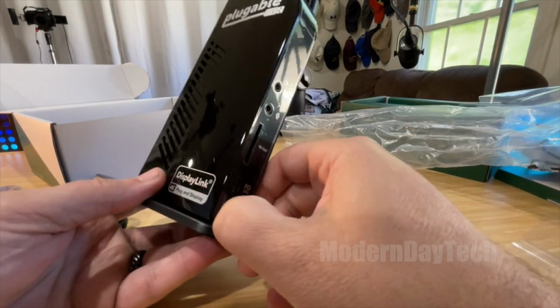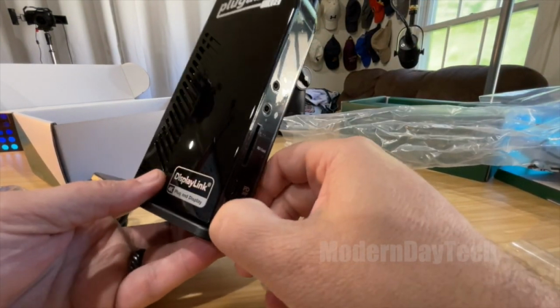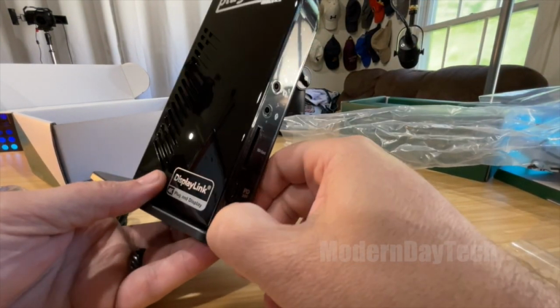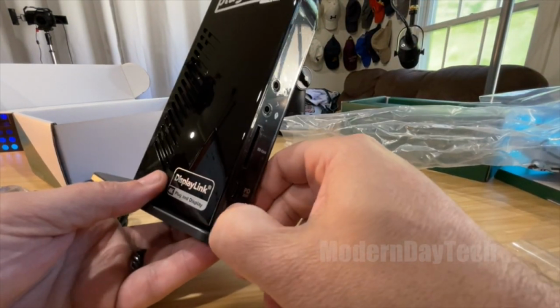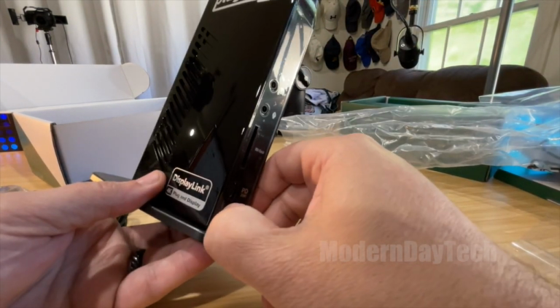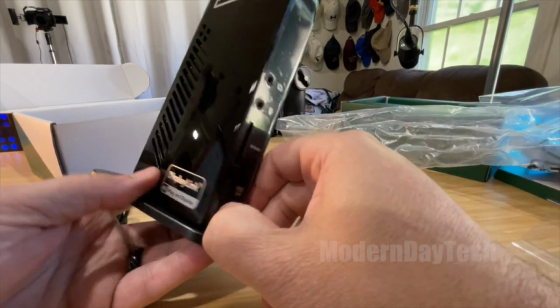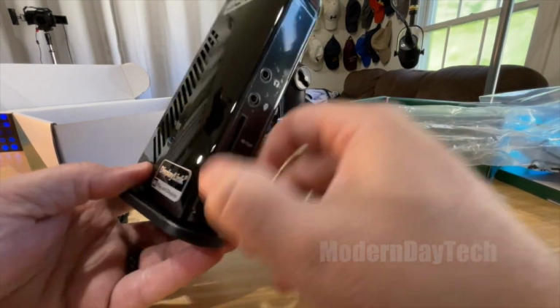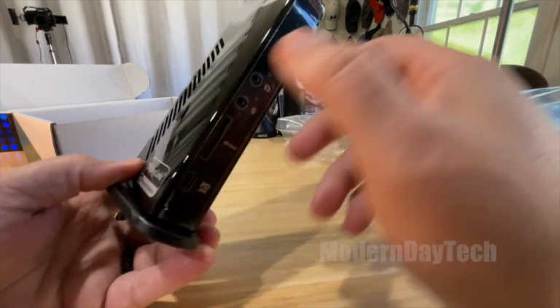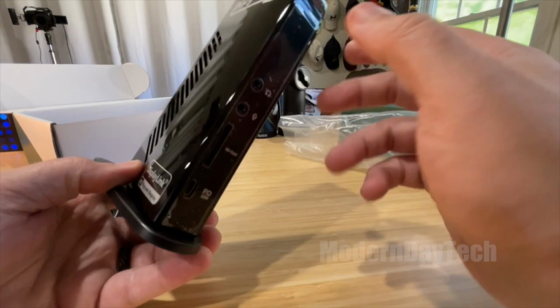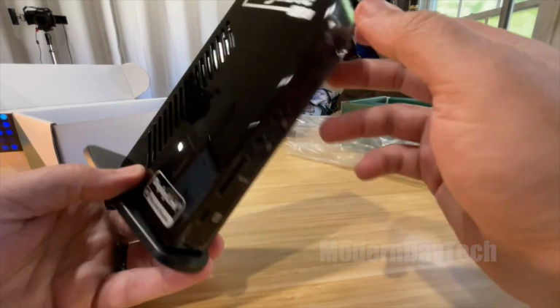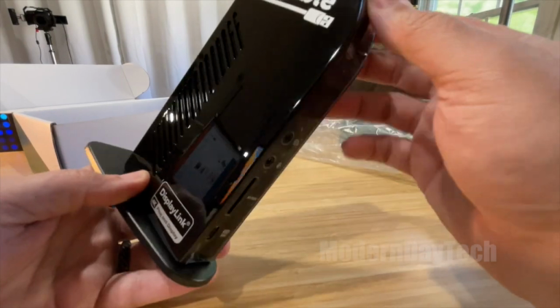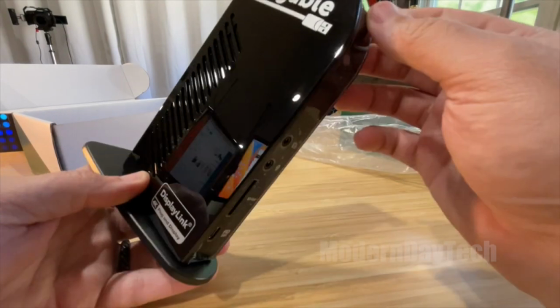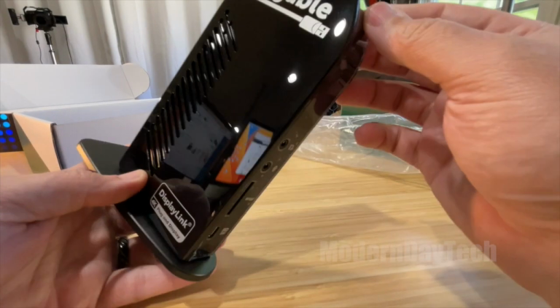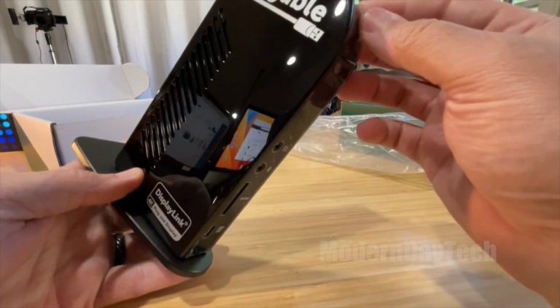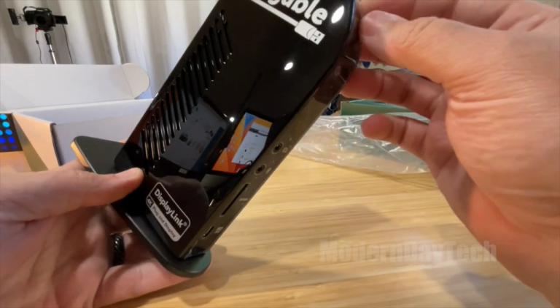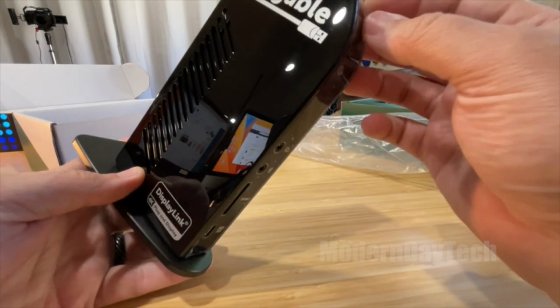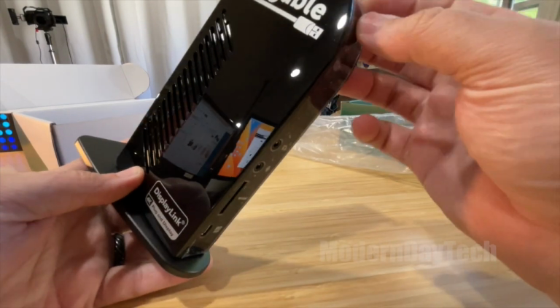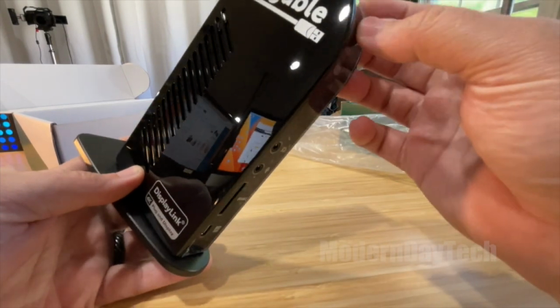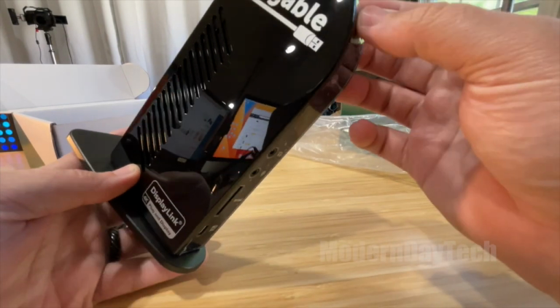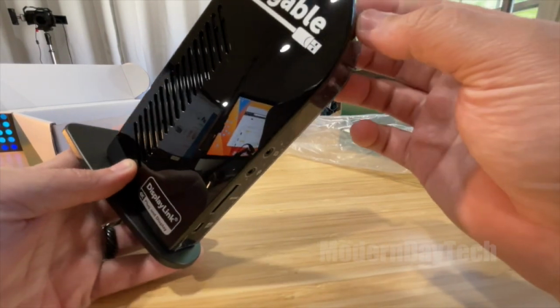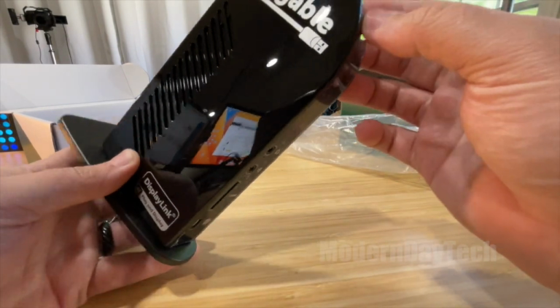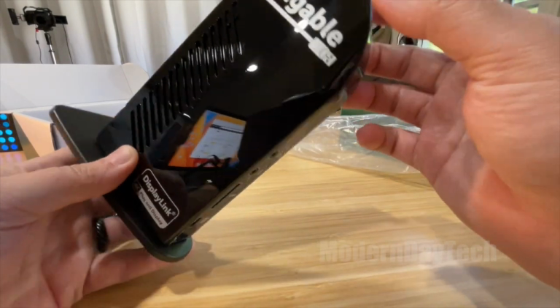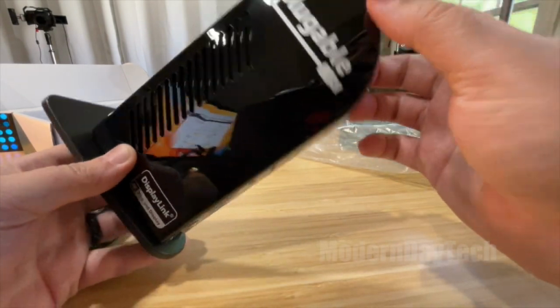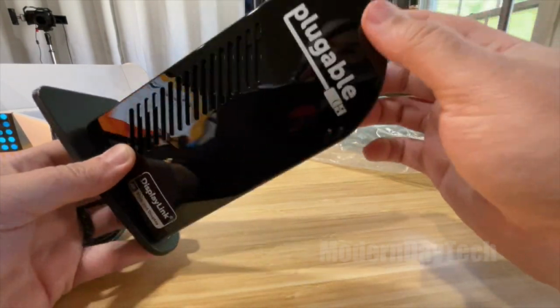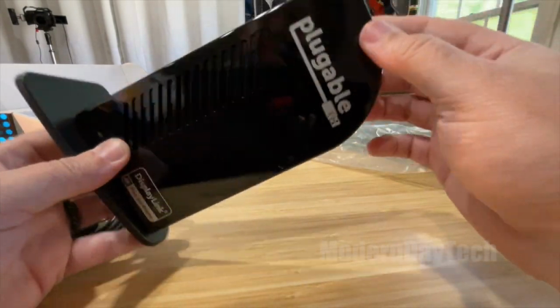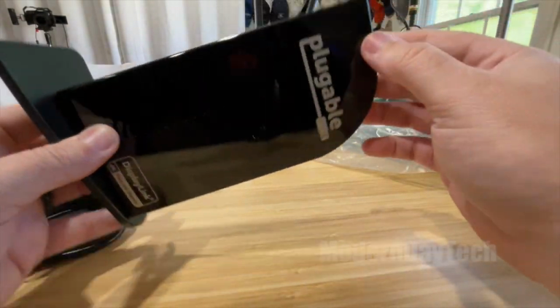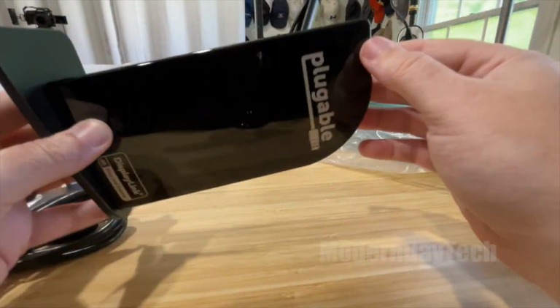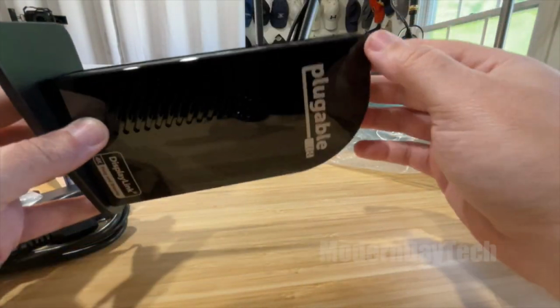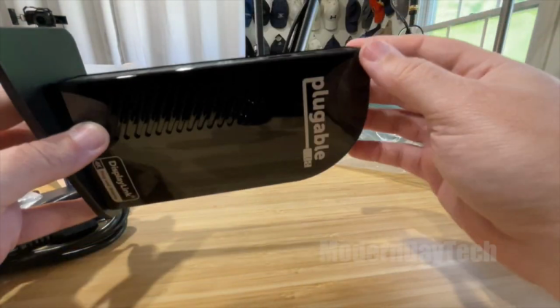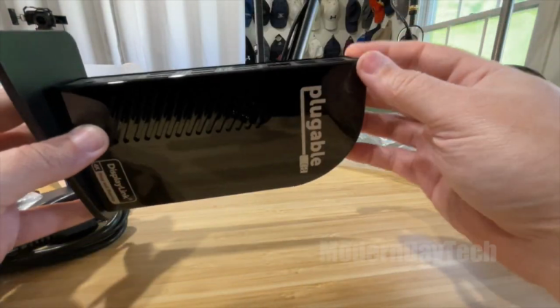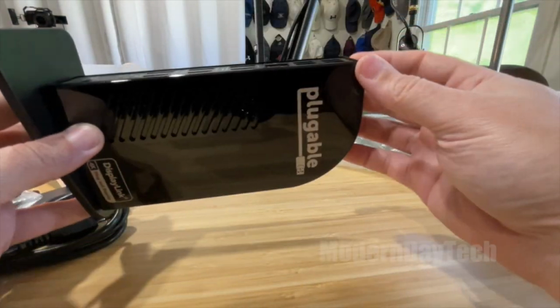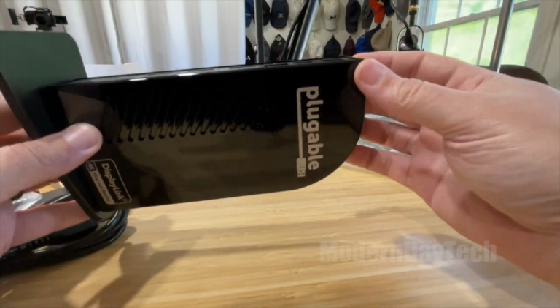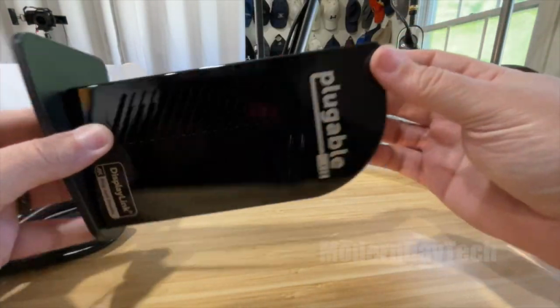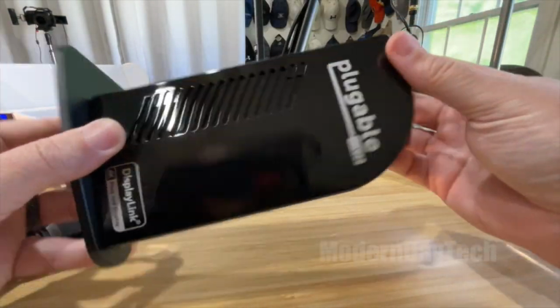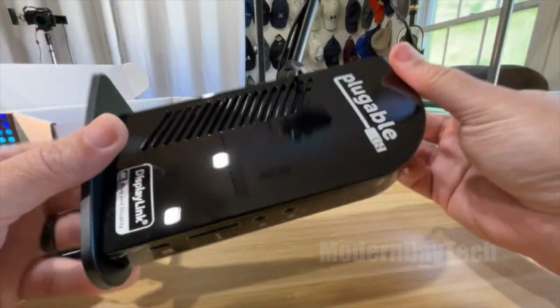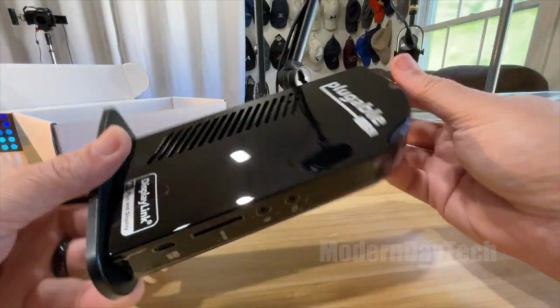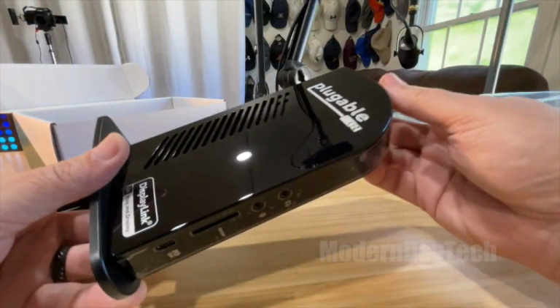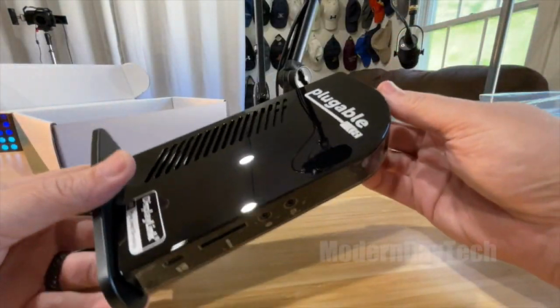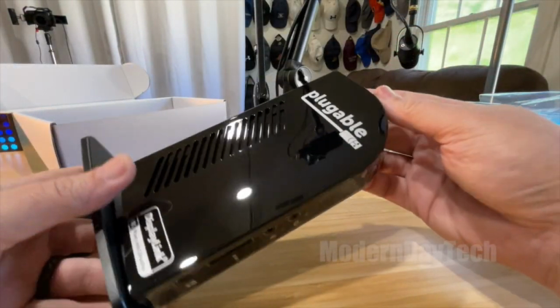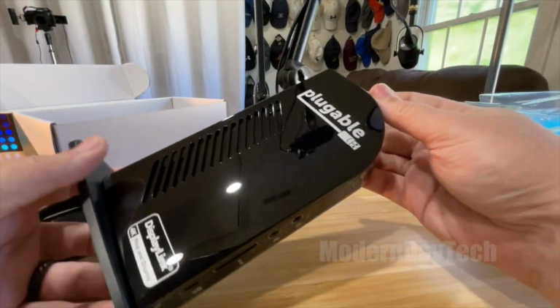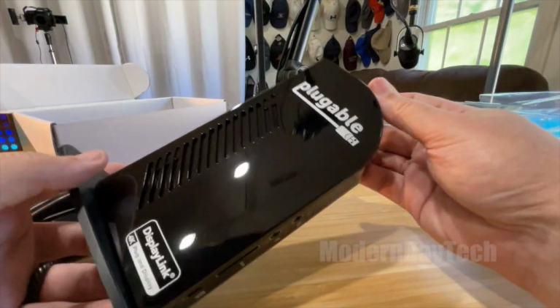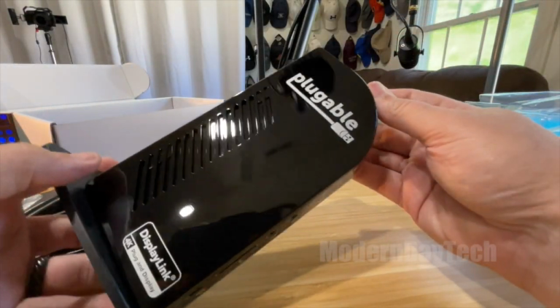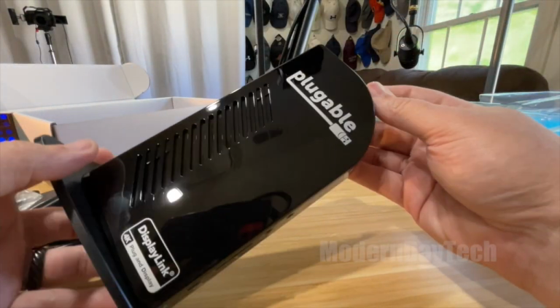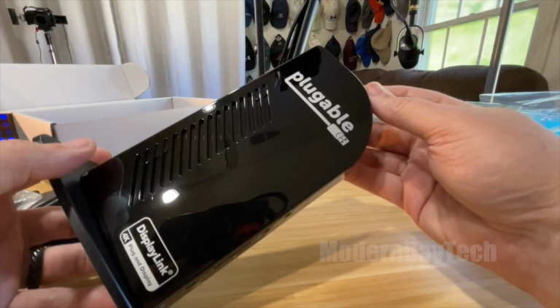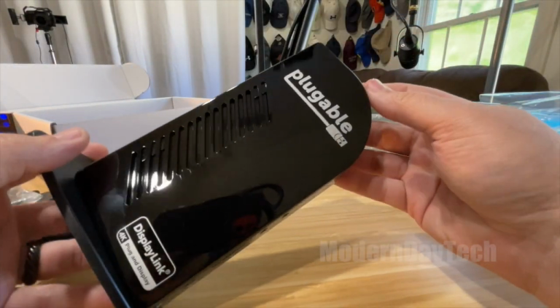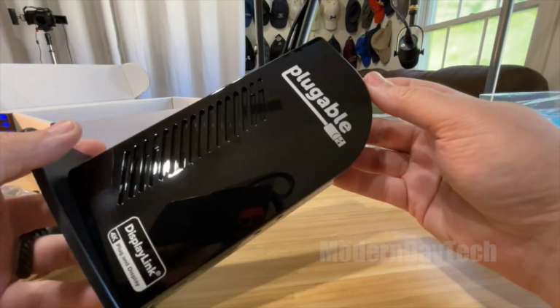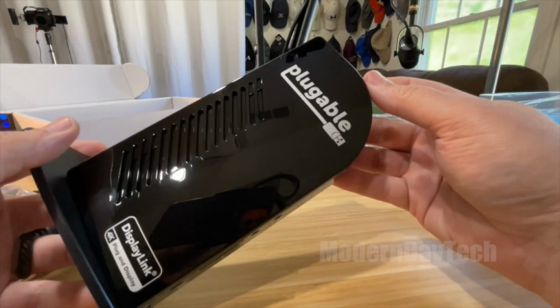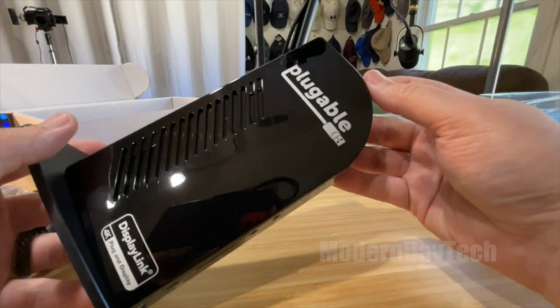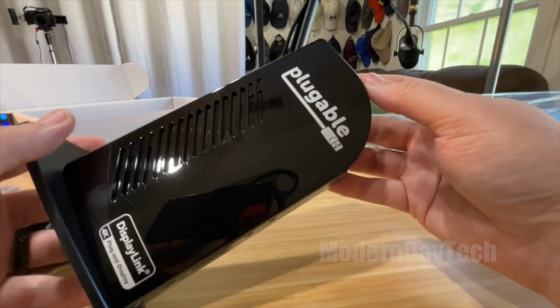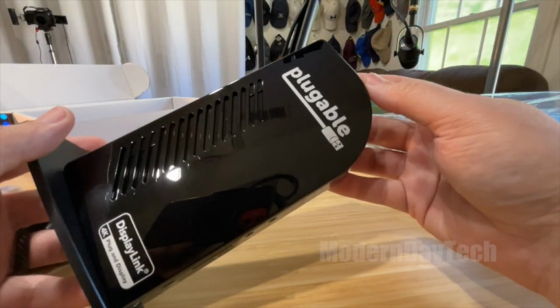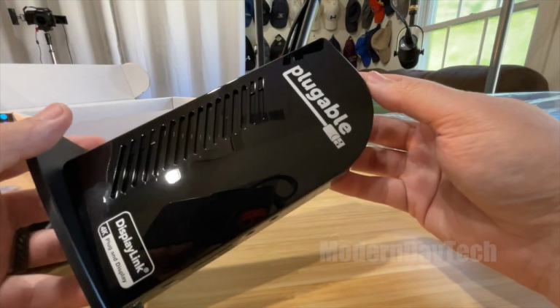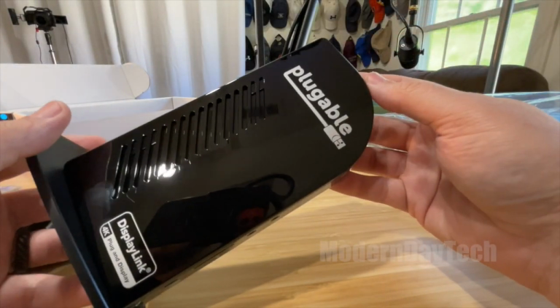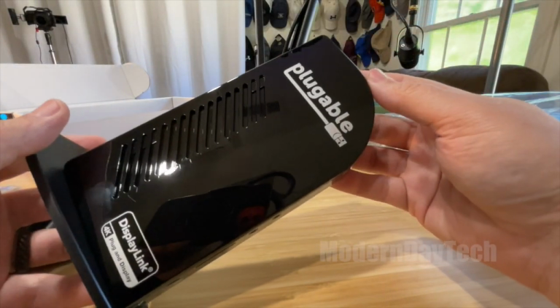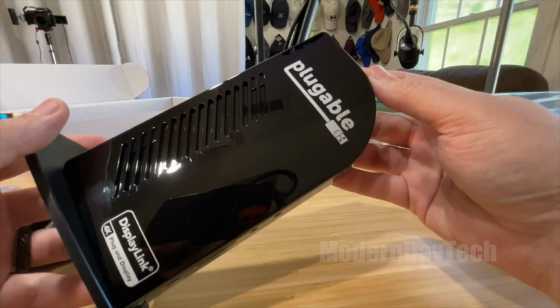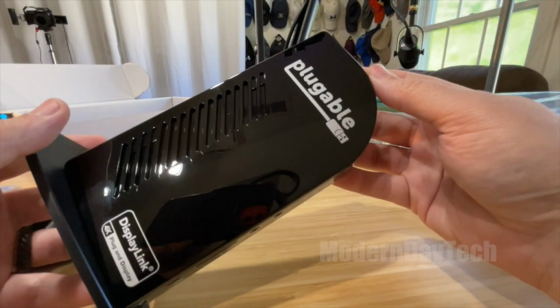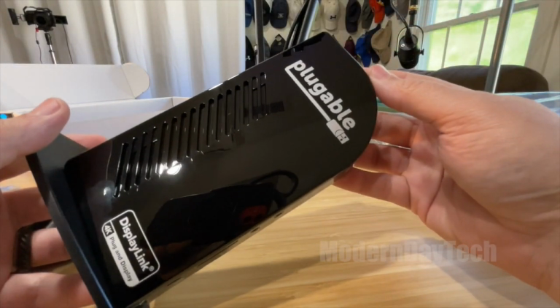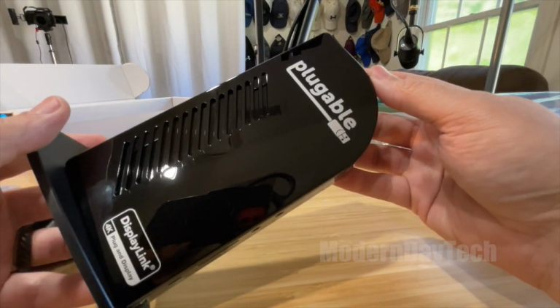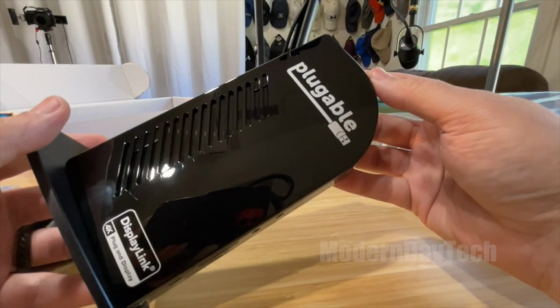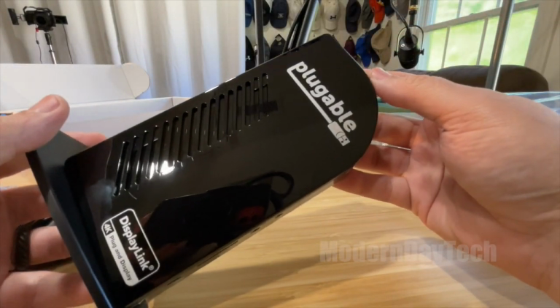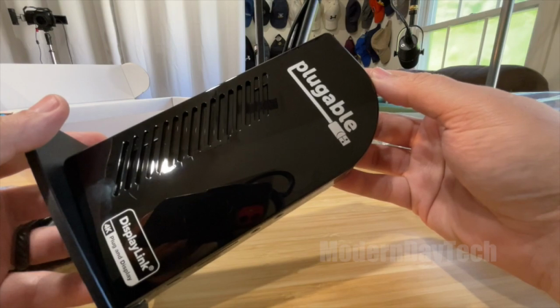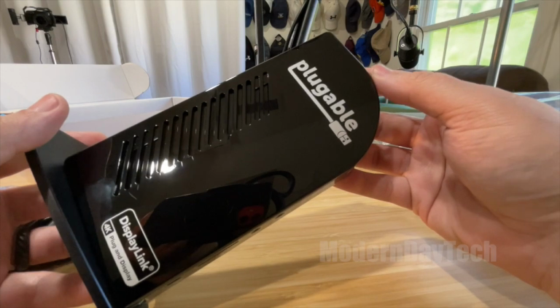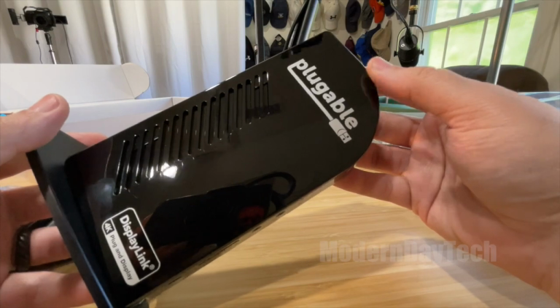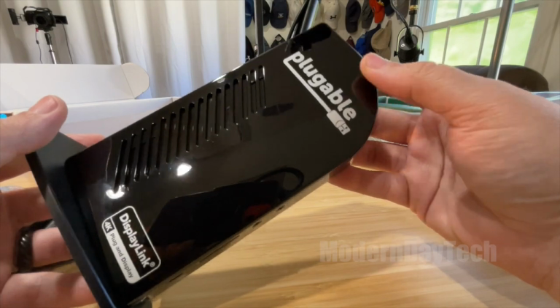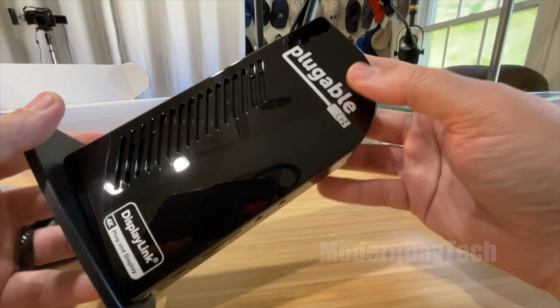Really cool — can't wait to get this thing installed. That's the unboxing. Thanks for watching guys, I hope this video was helpful. See you guys on the next one.